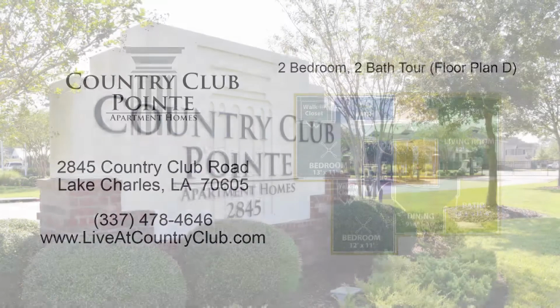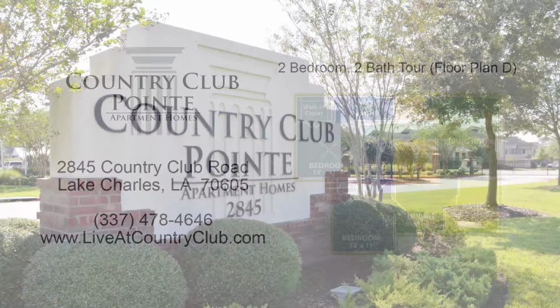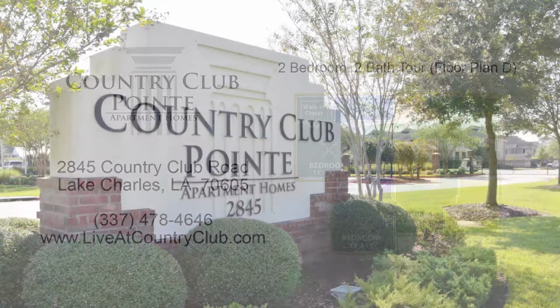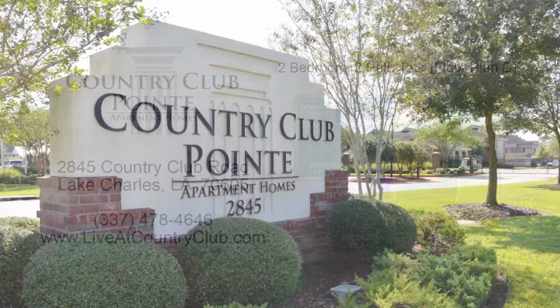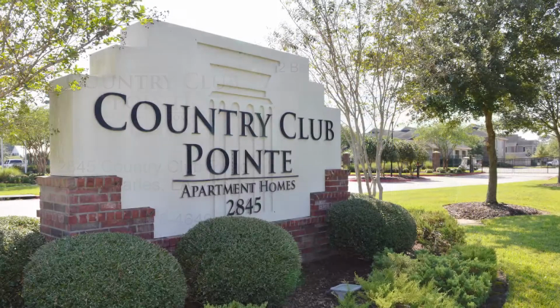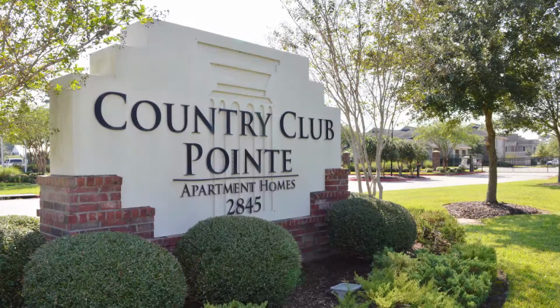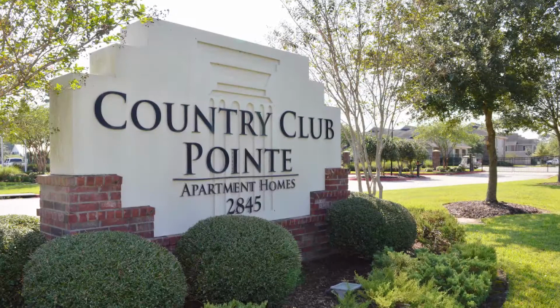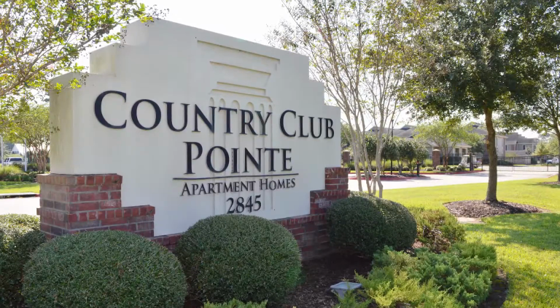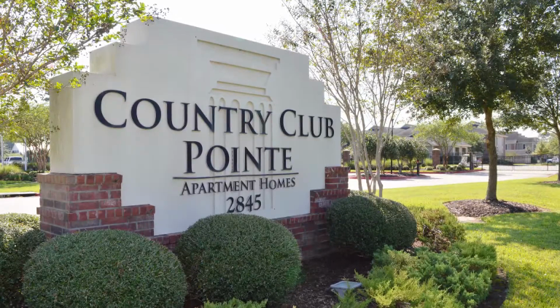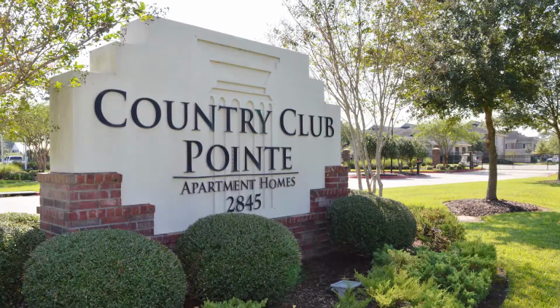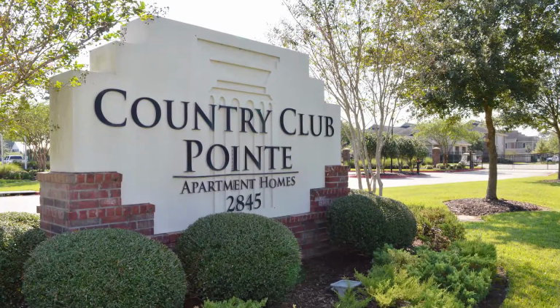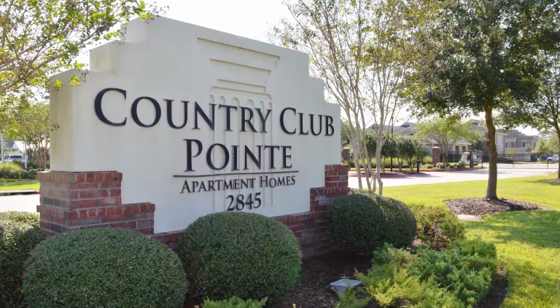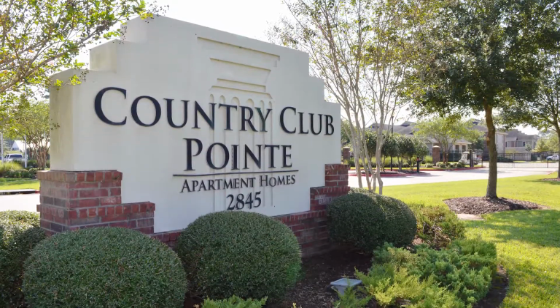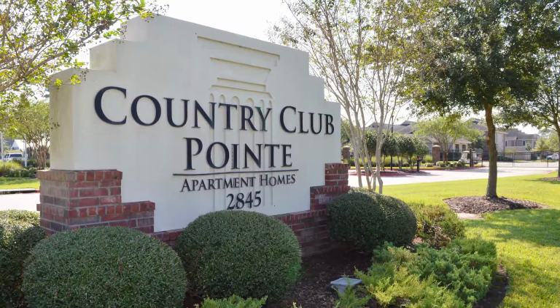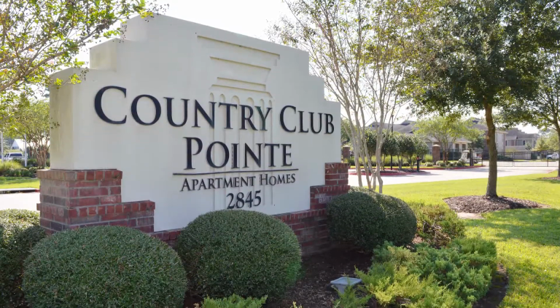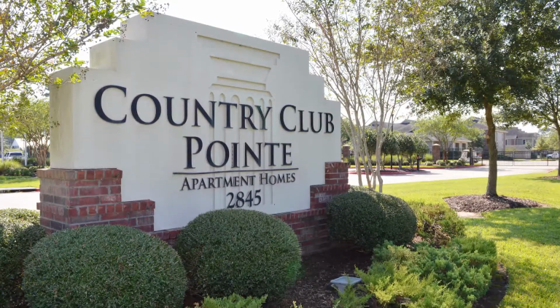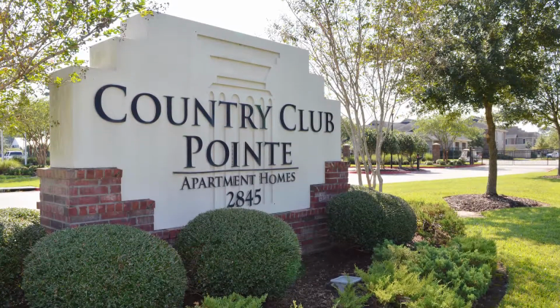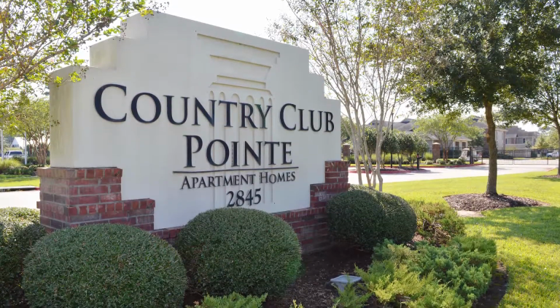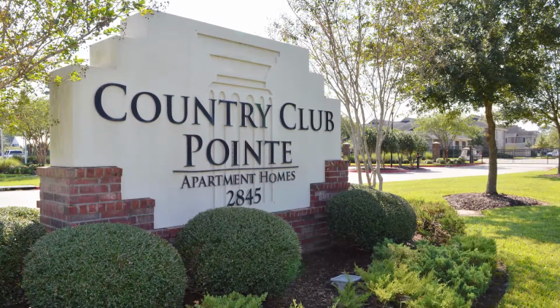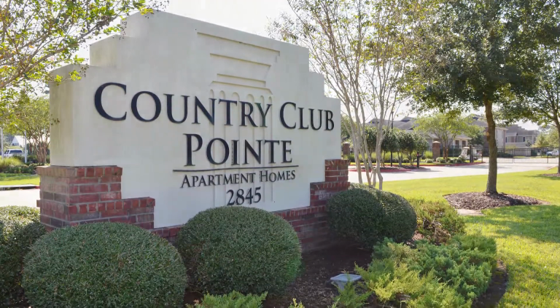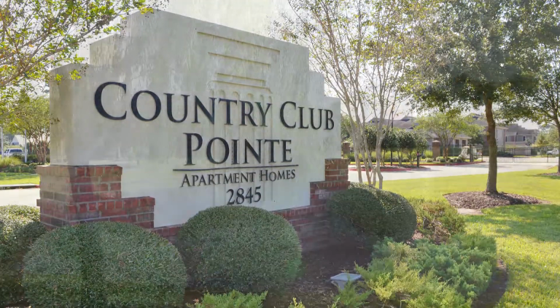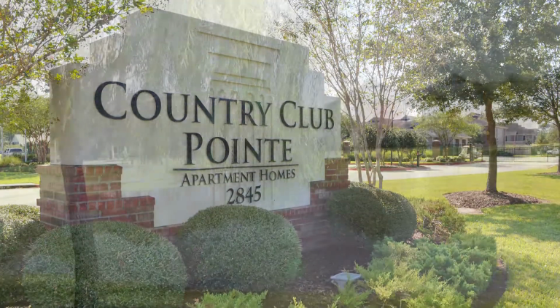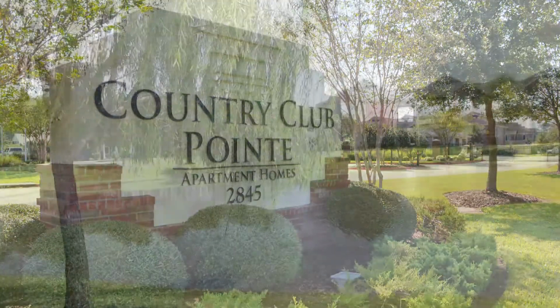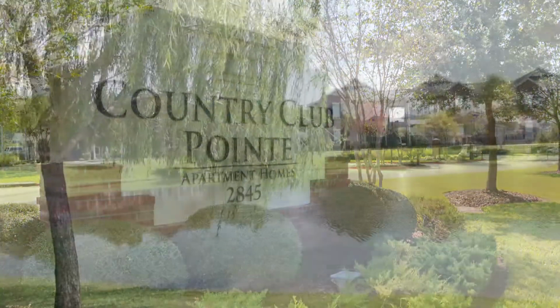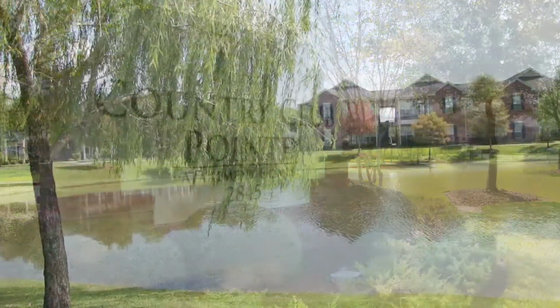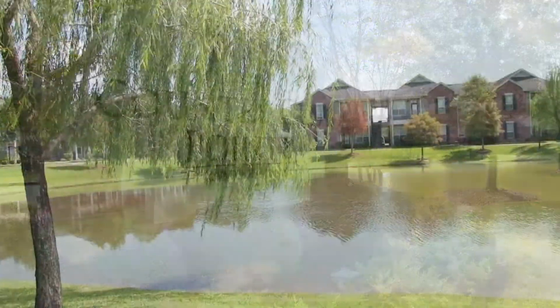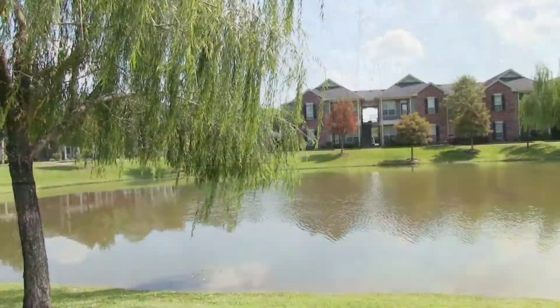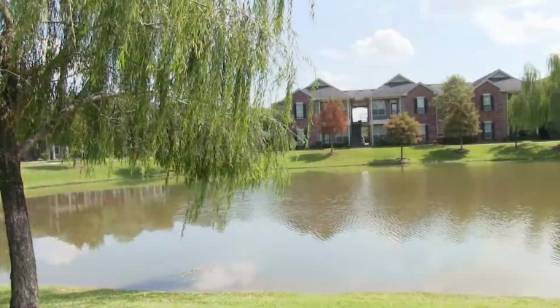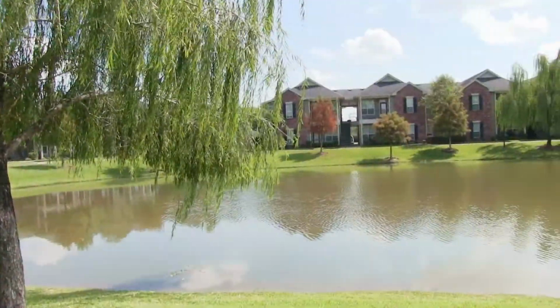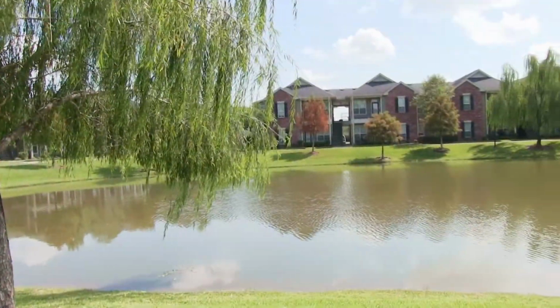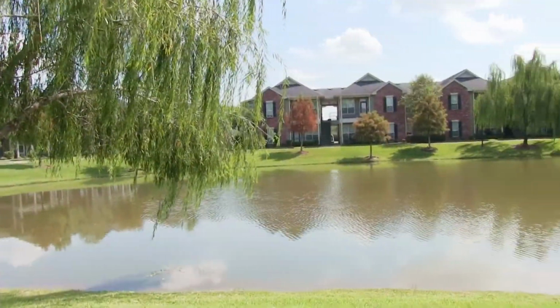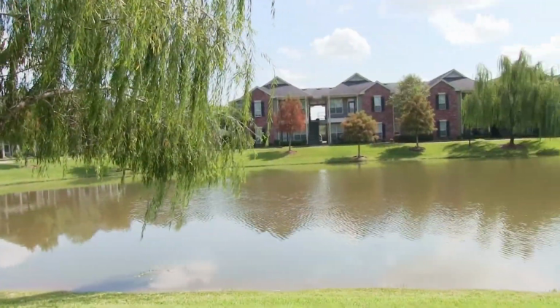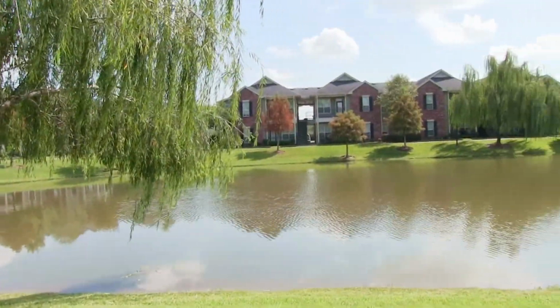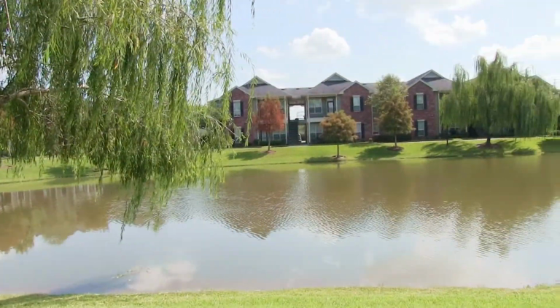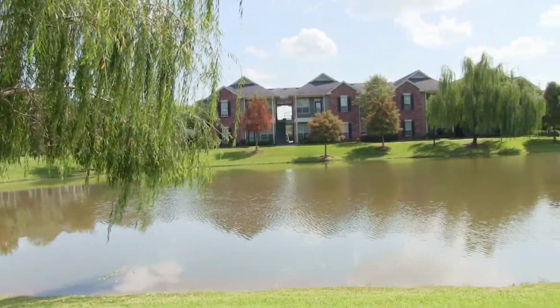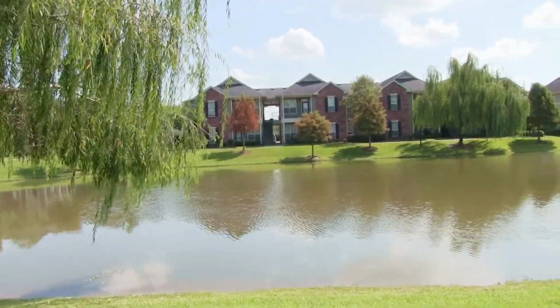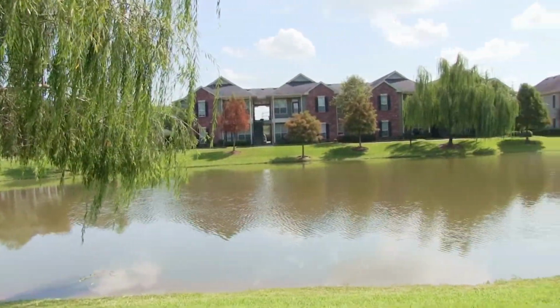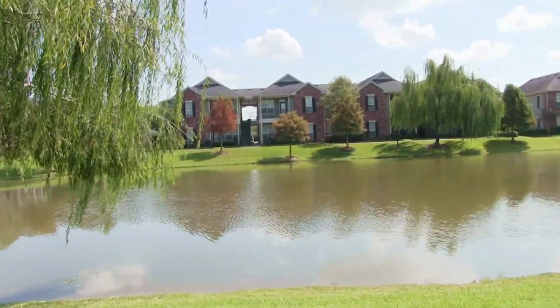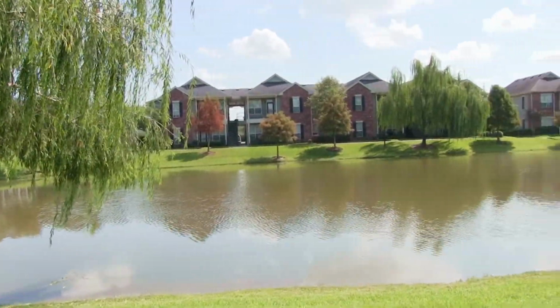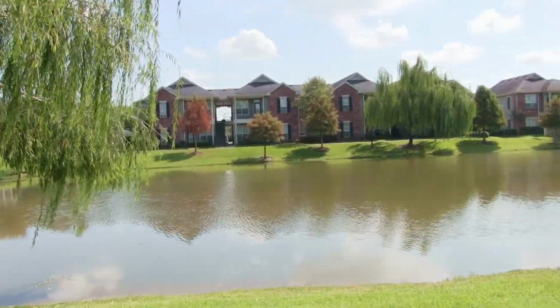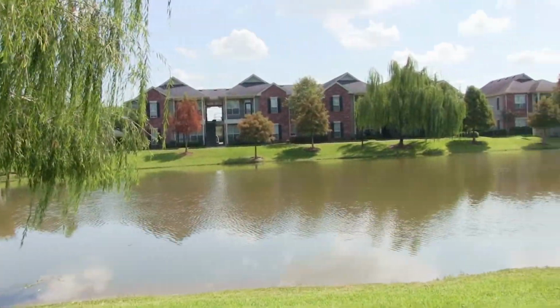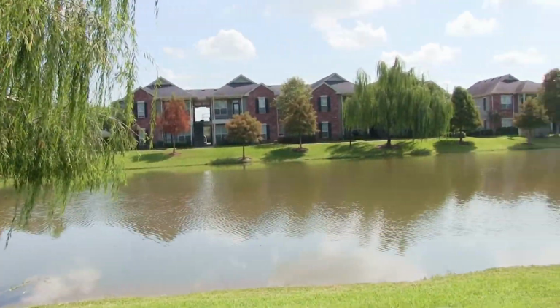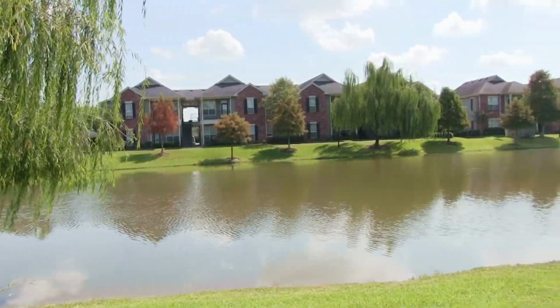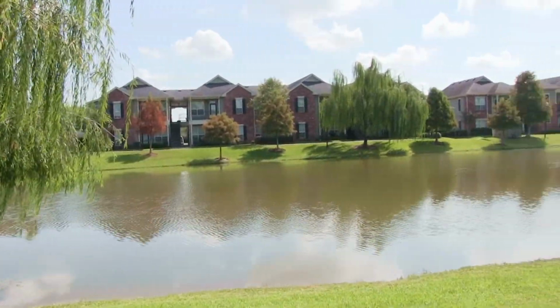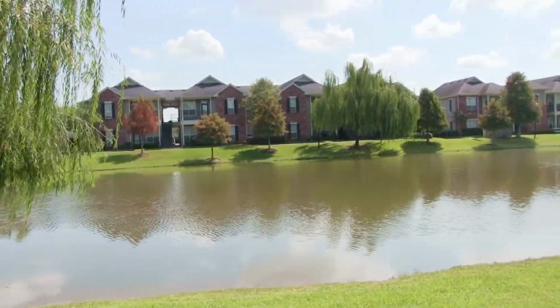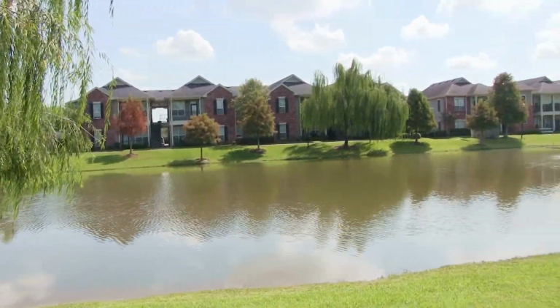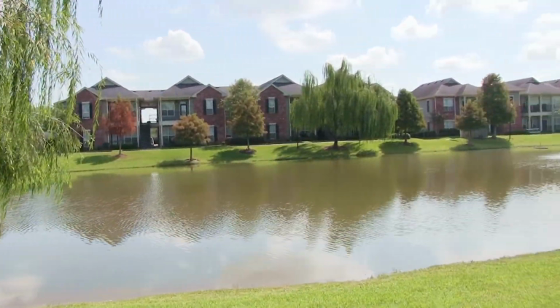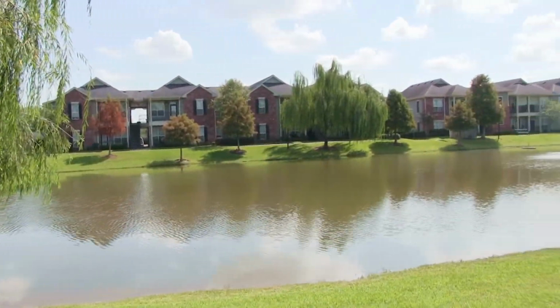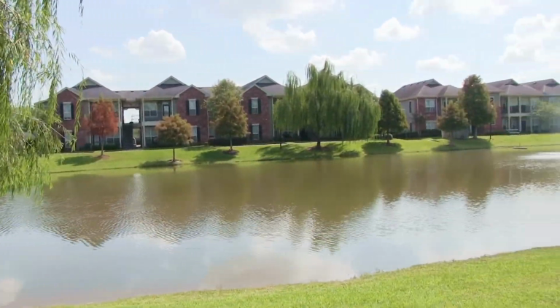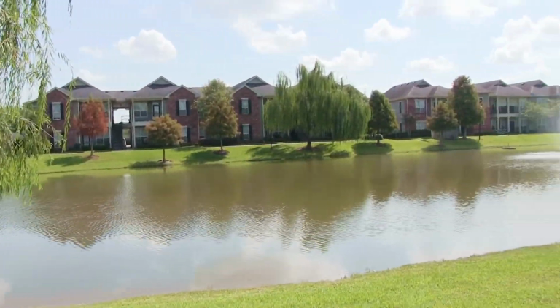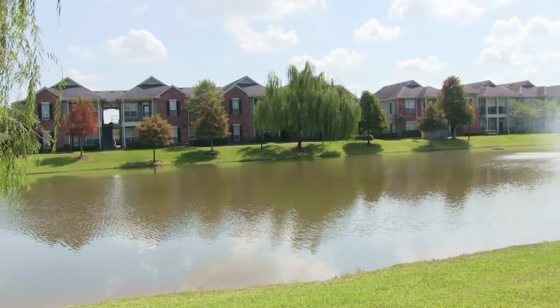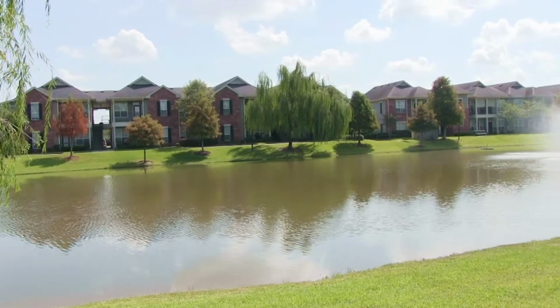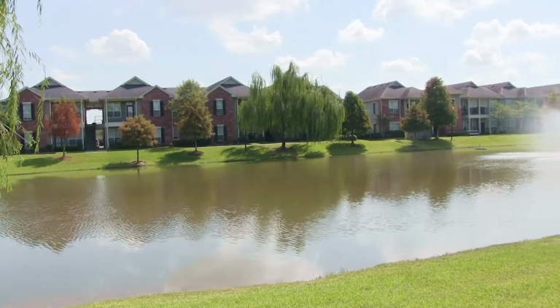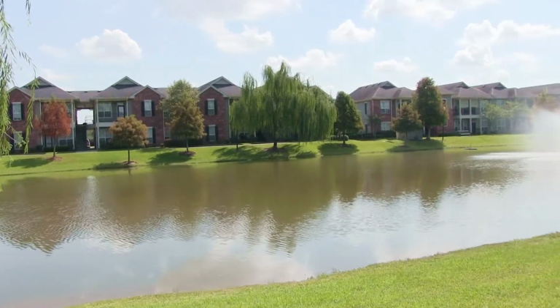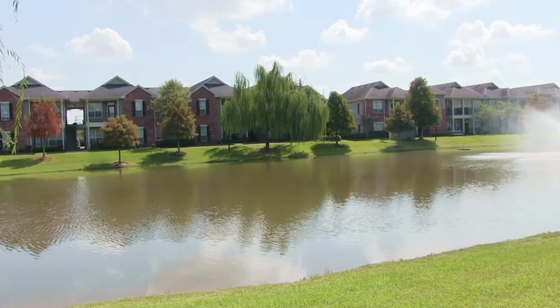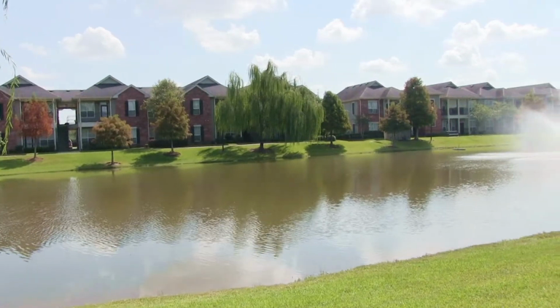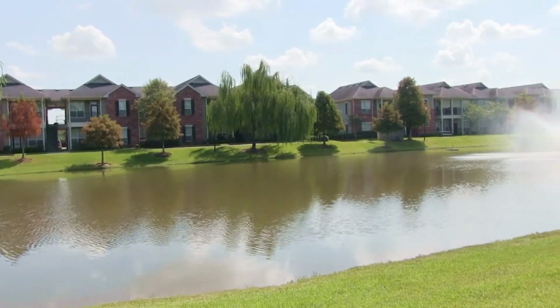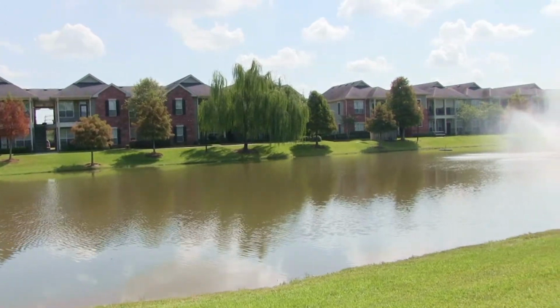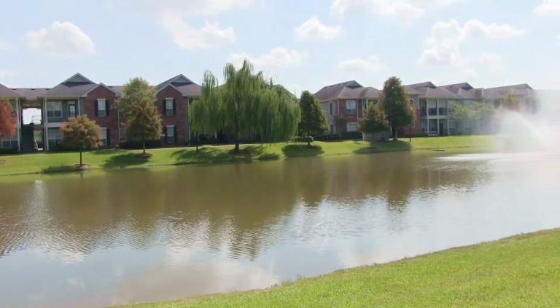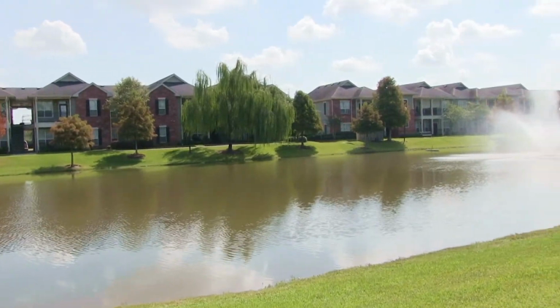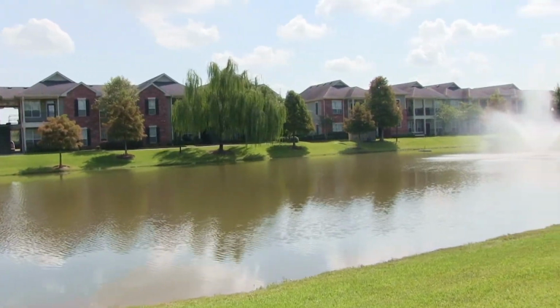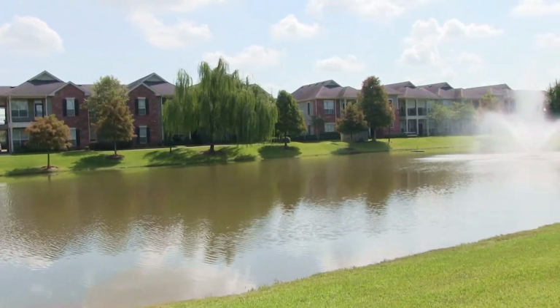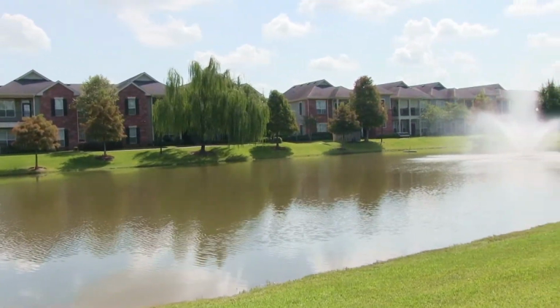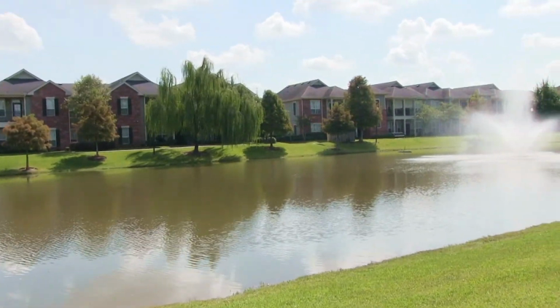Country Club Point boasts well-designed one, two, and three bedroom apartment homes. Let's check out a two bedroom interior.